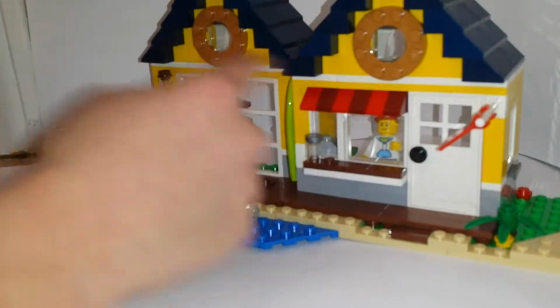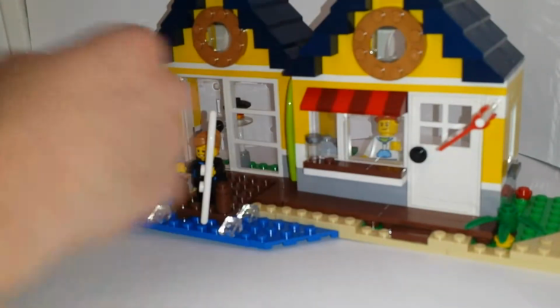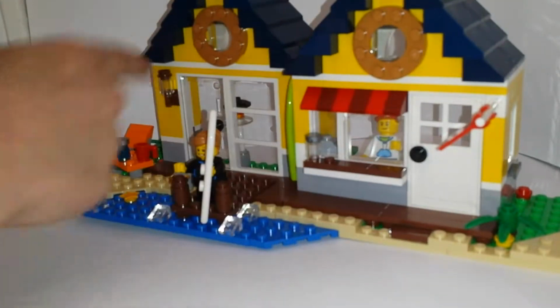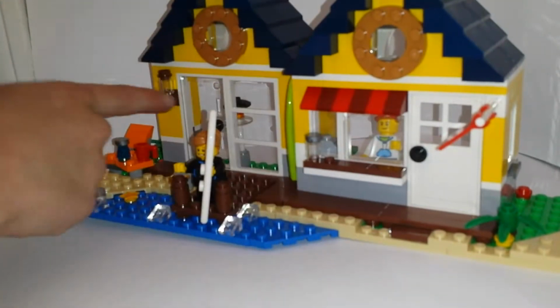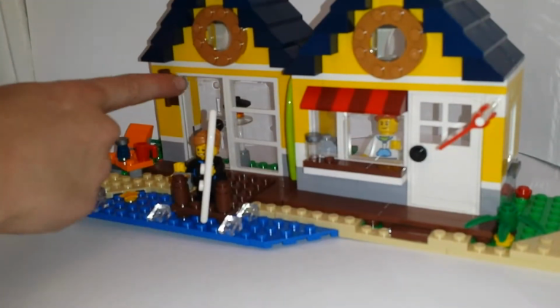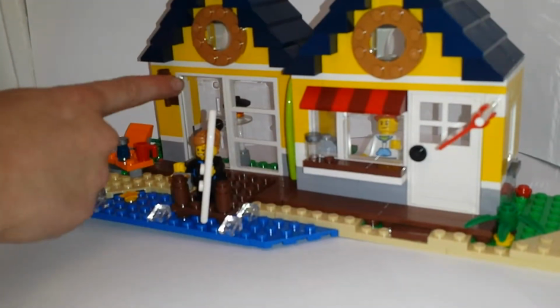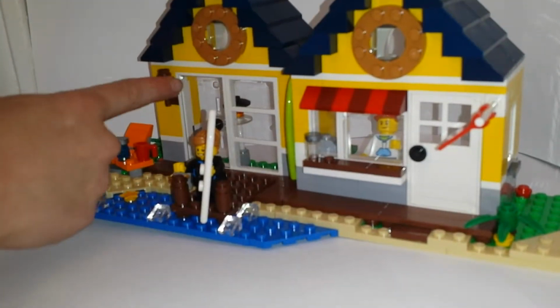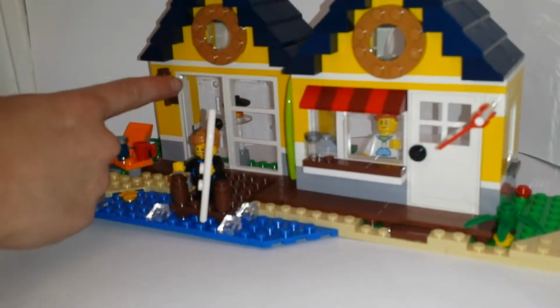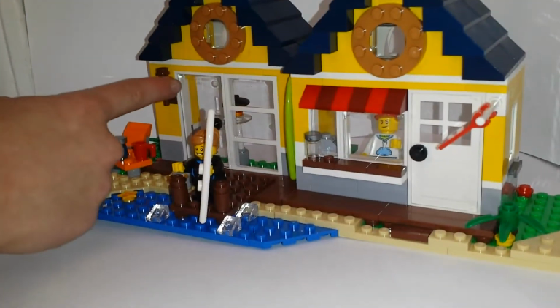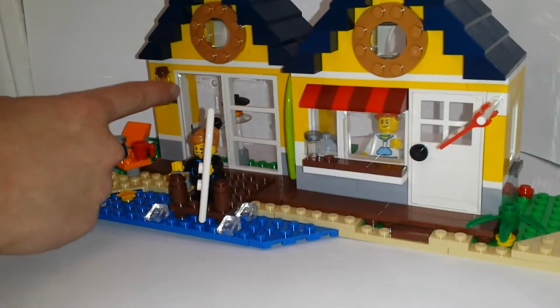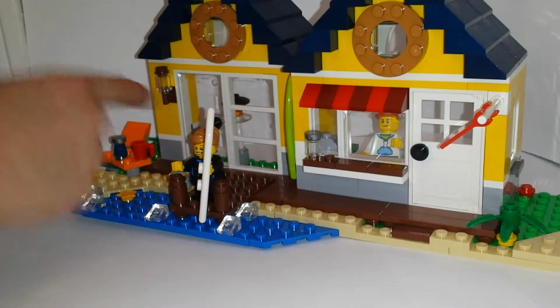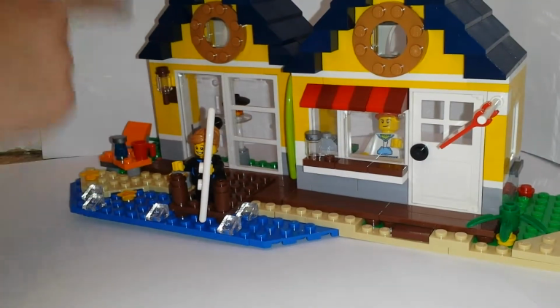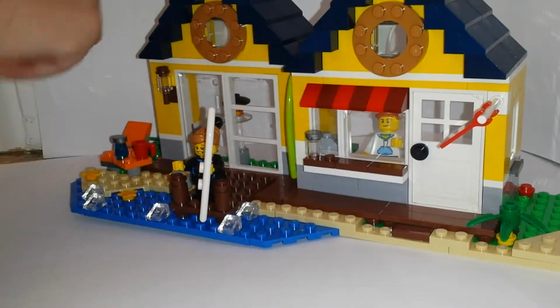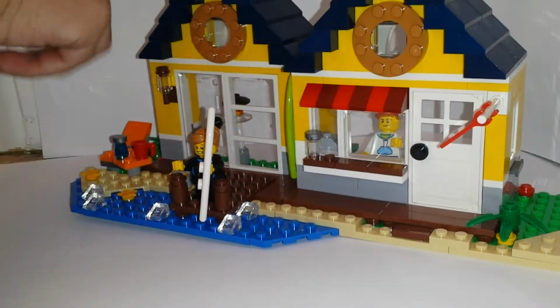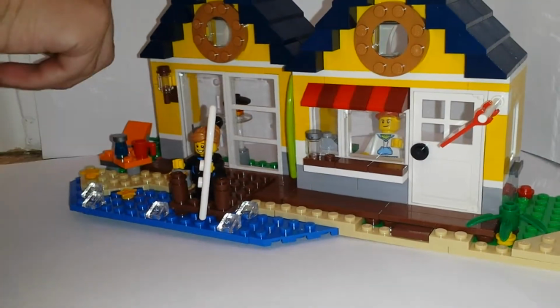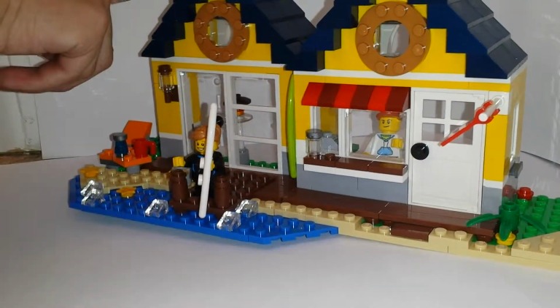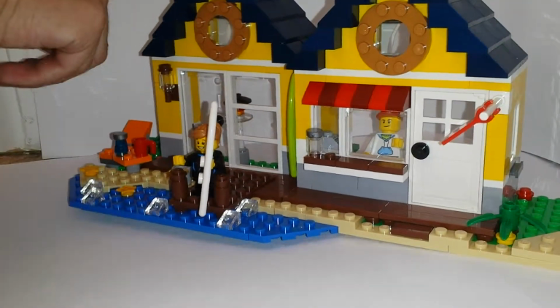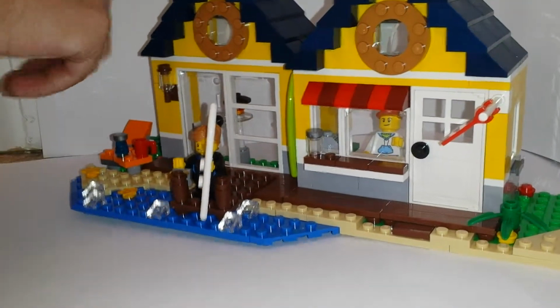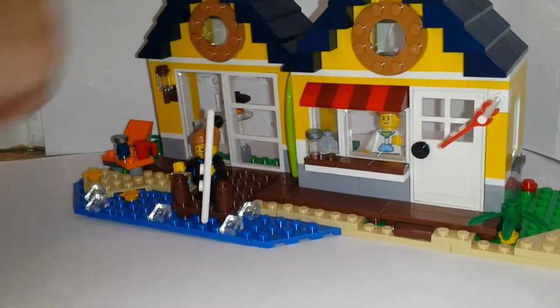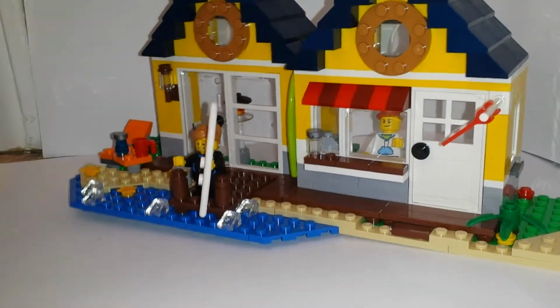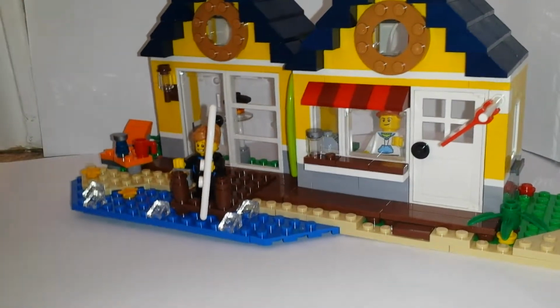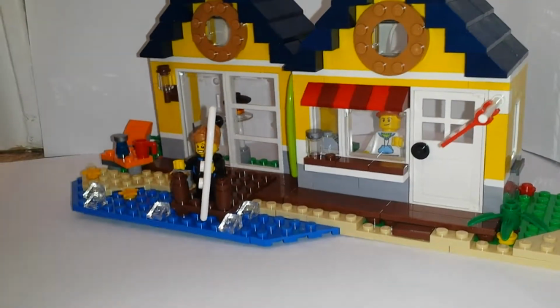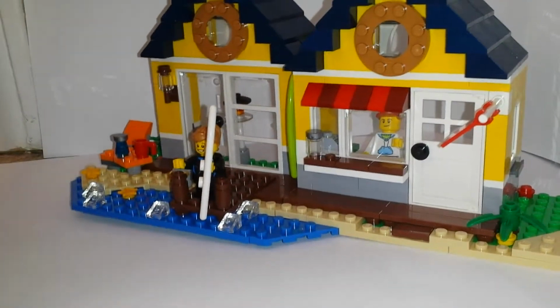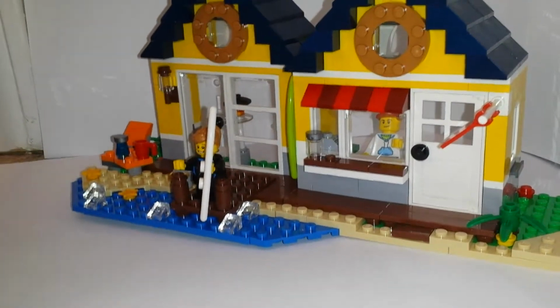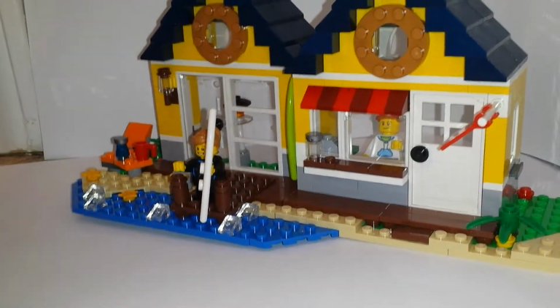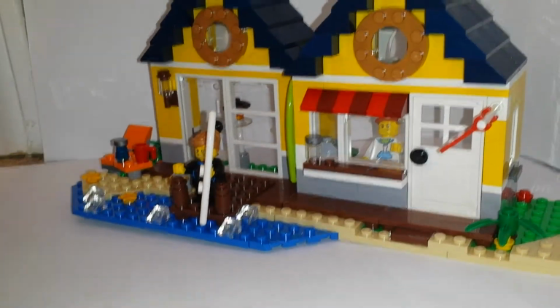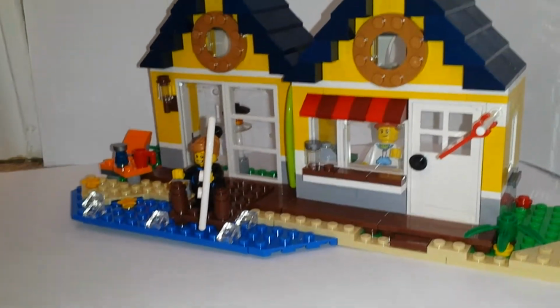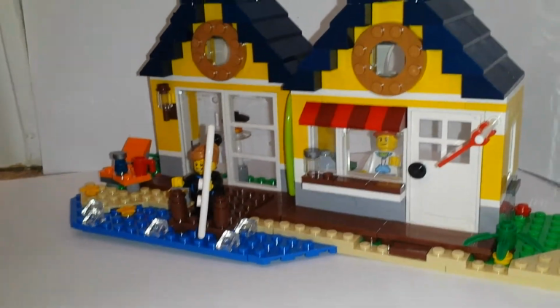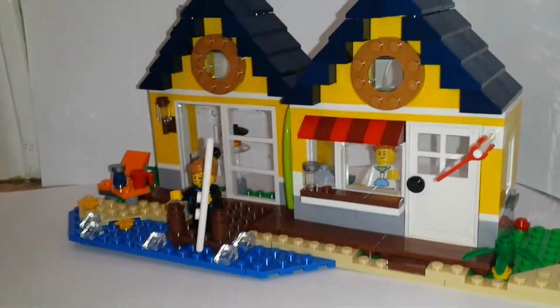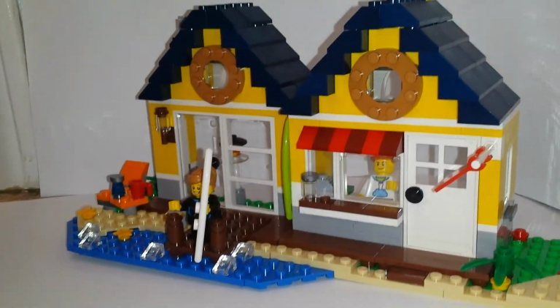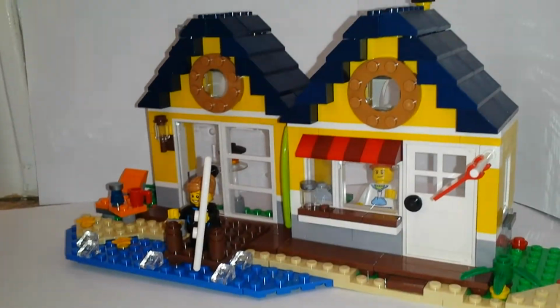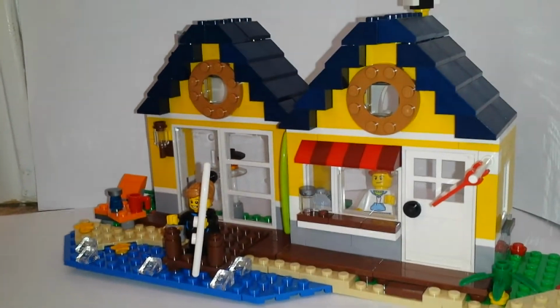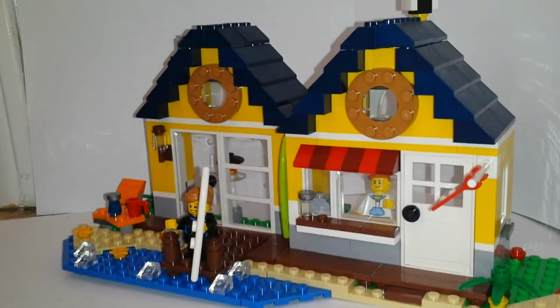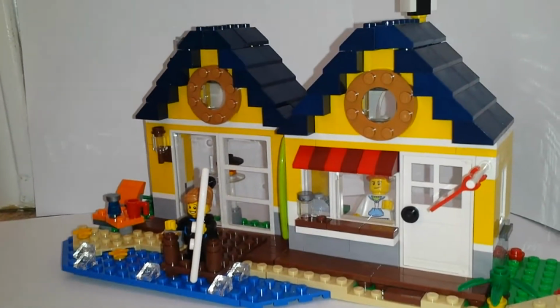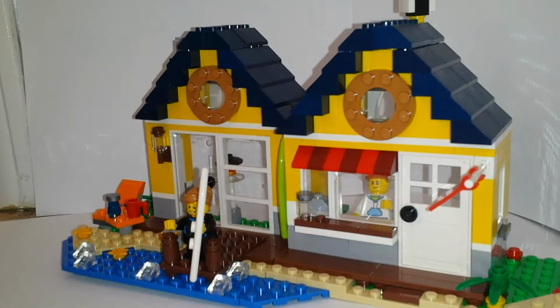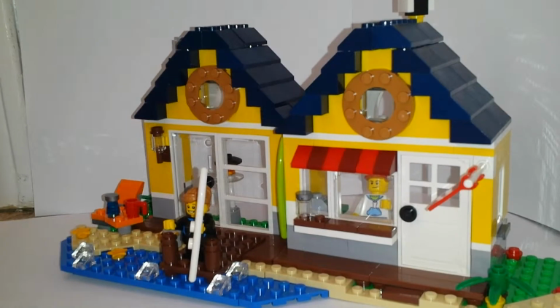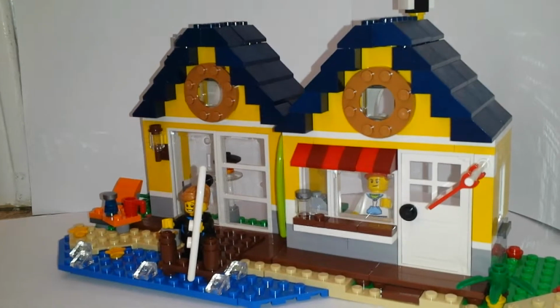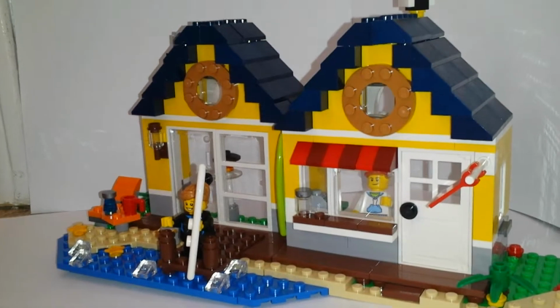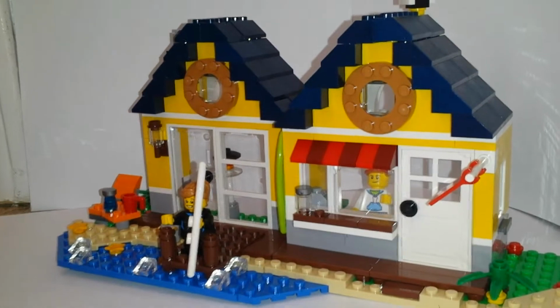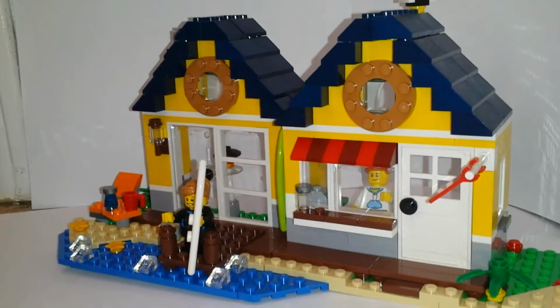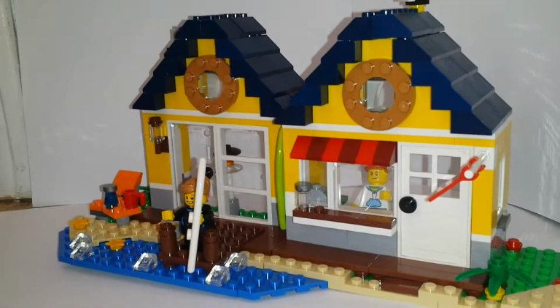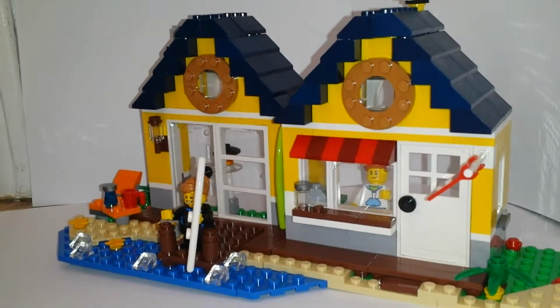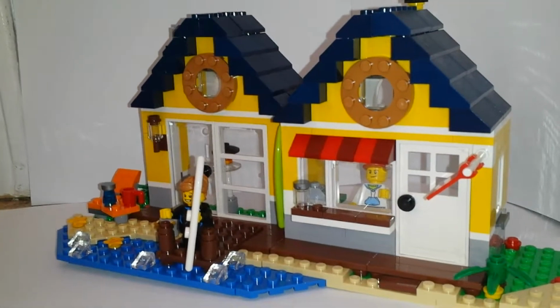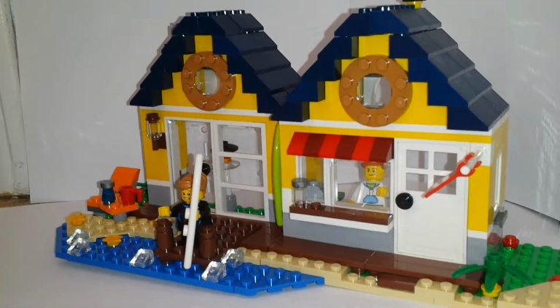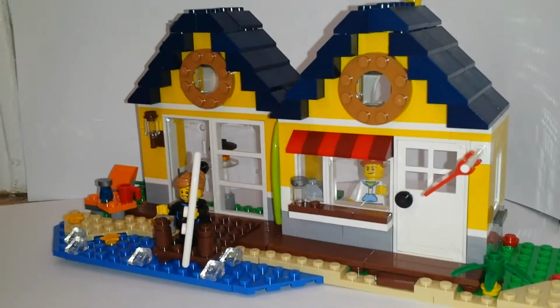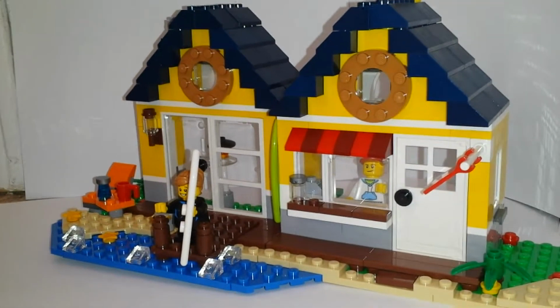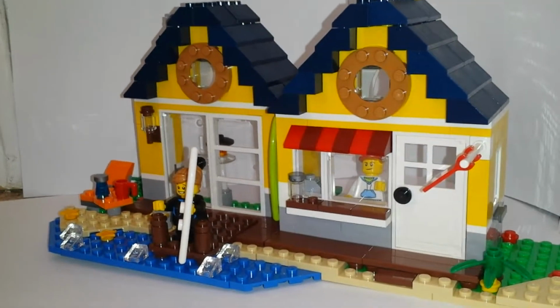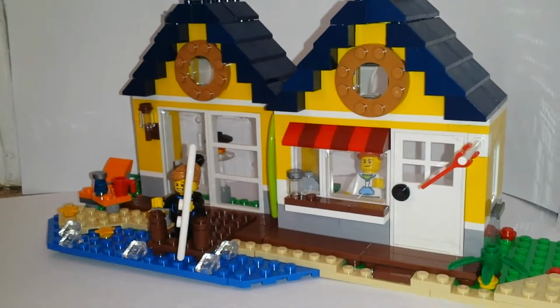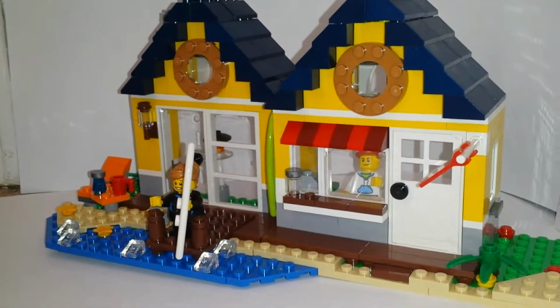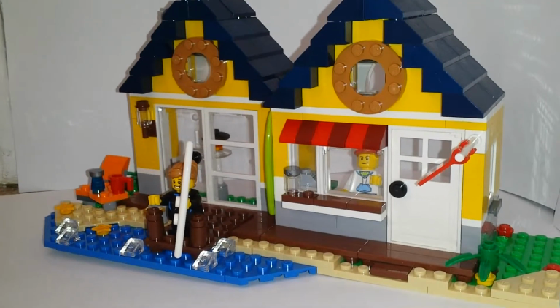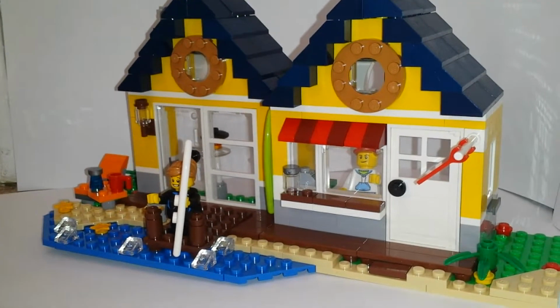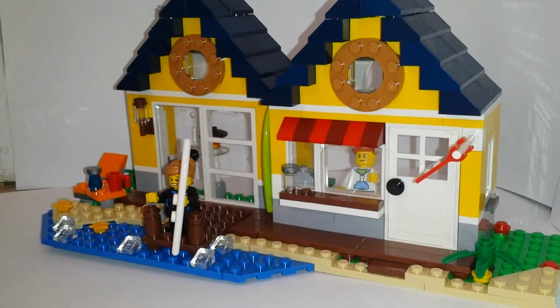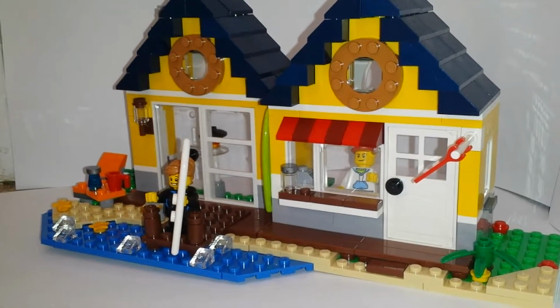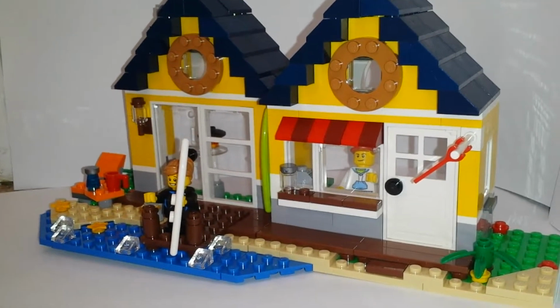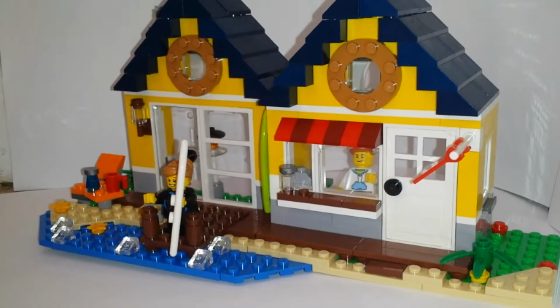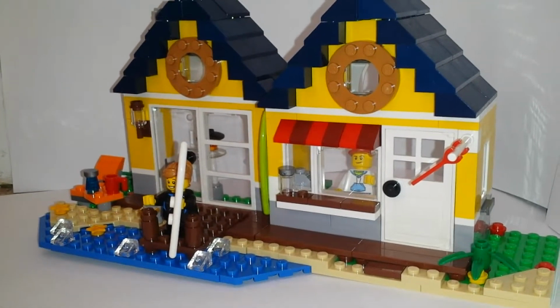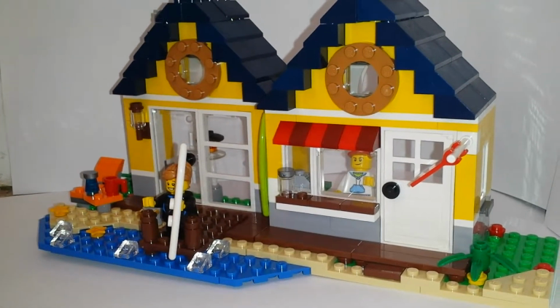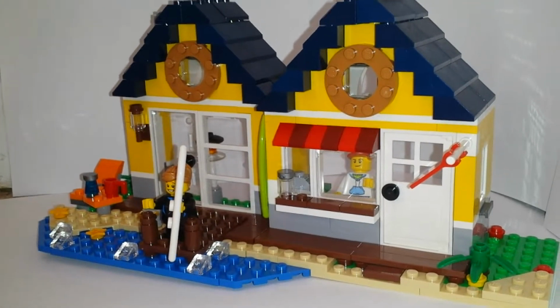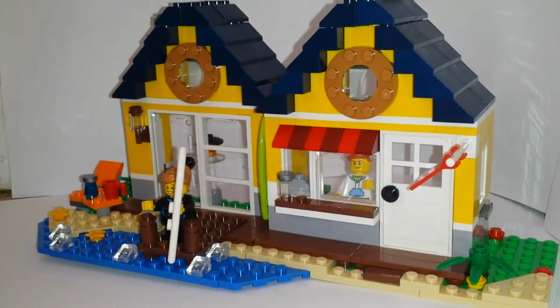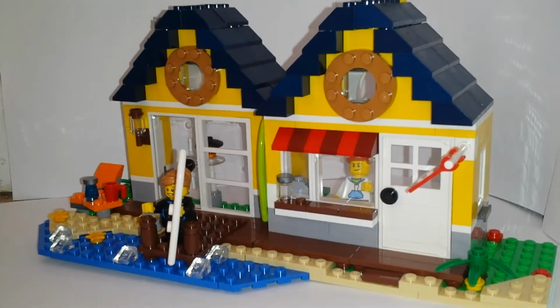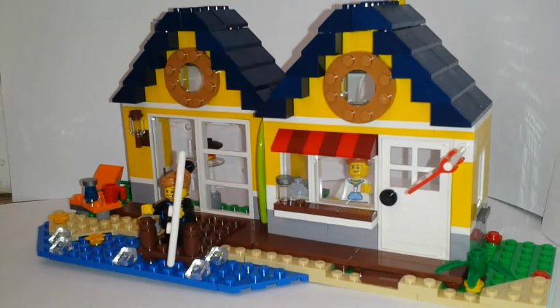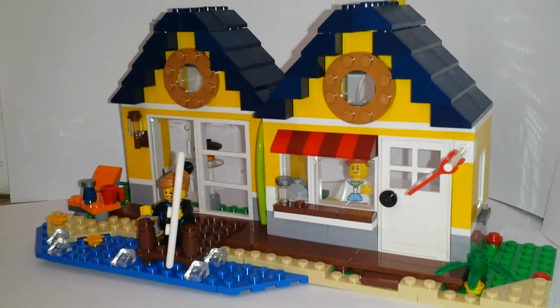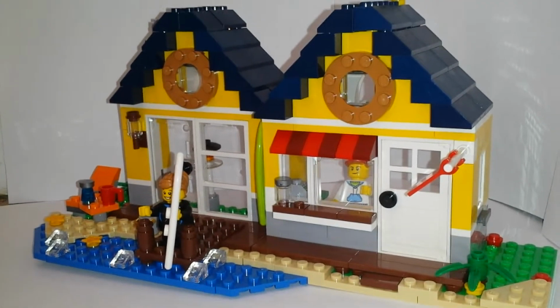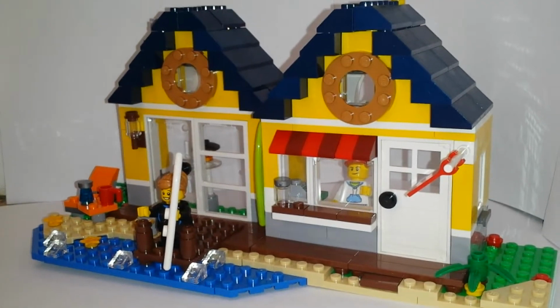Some lights. And that's it for your LEGO review — set 31035, the beach hut.